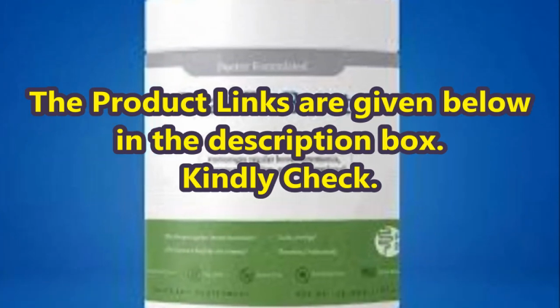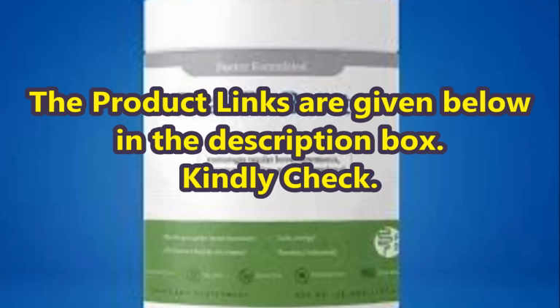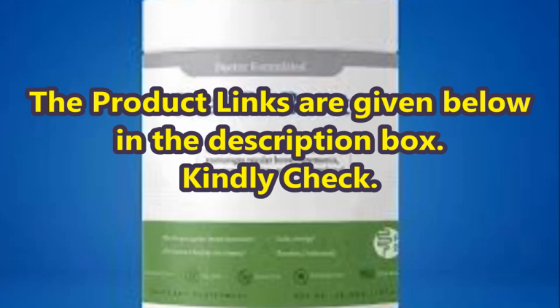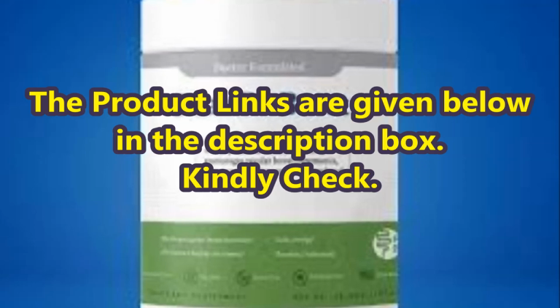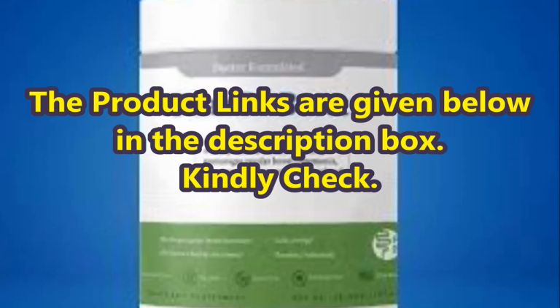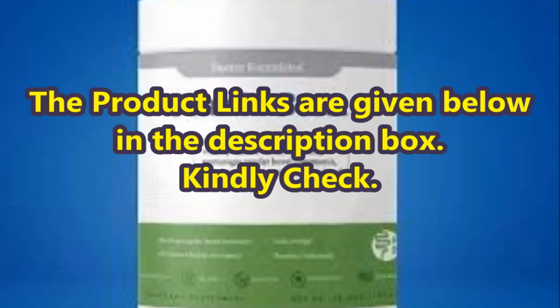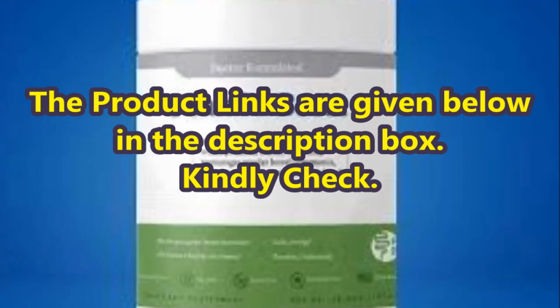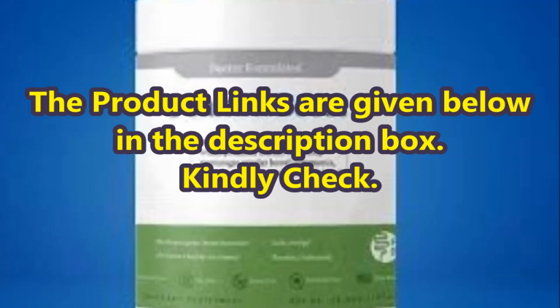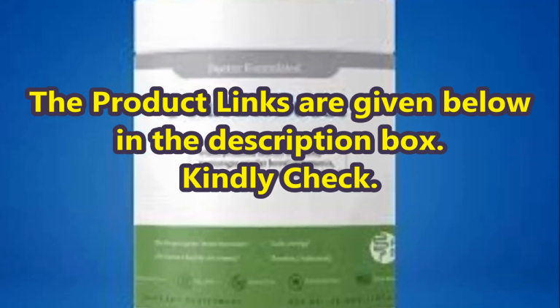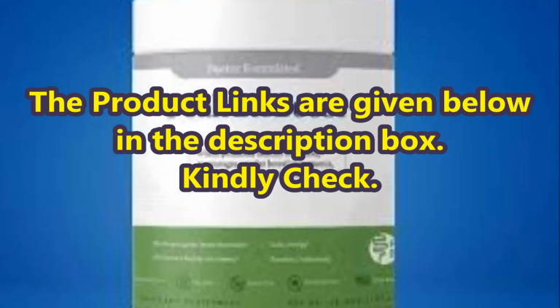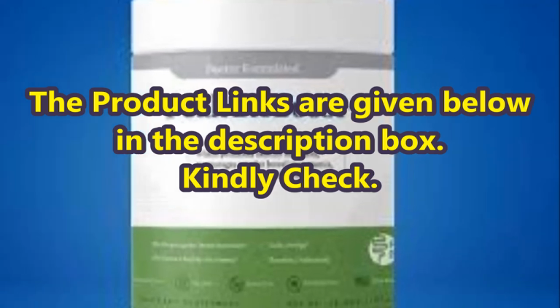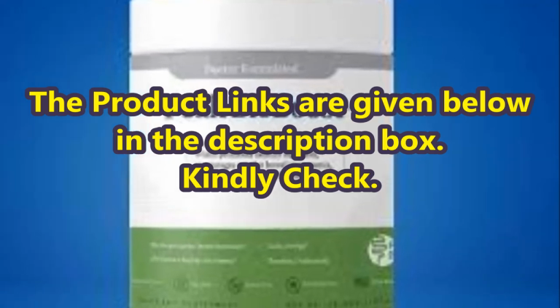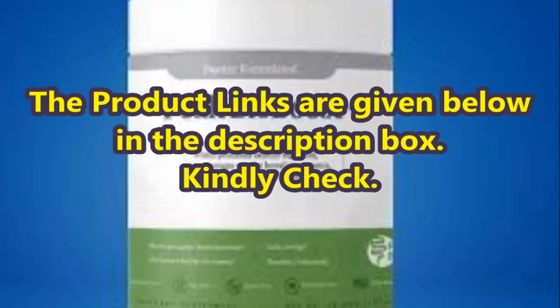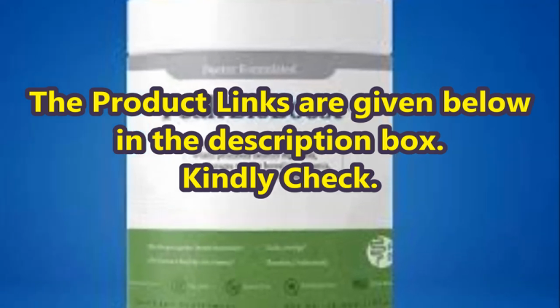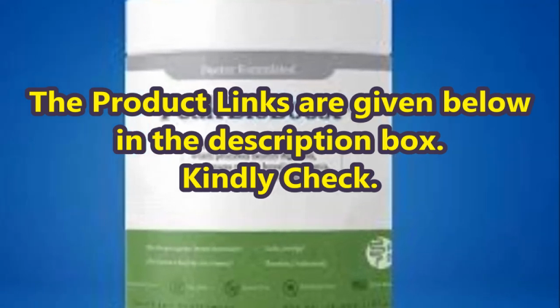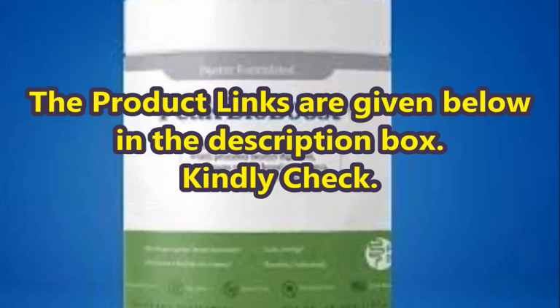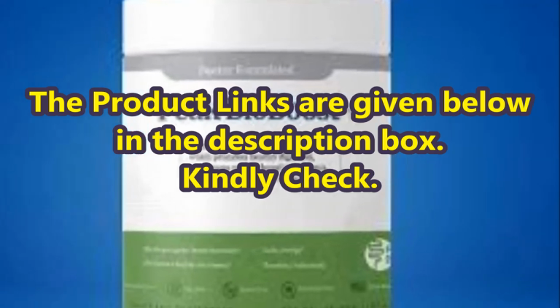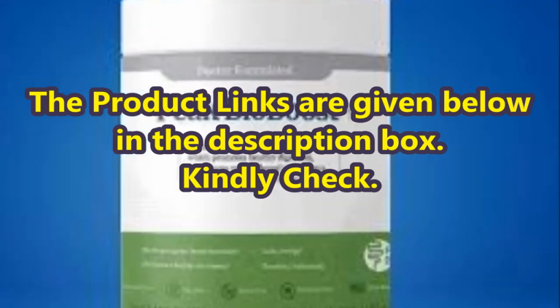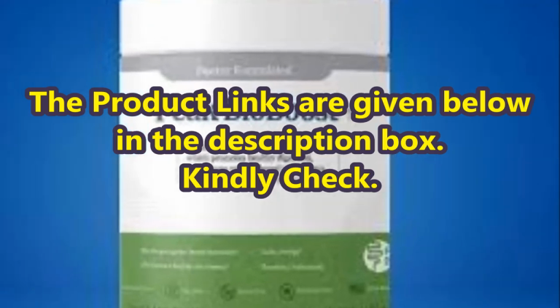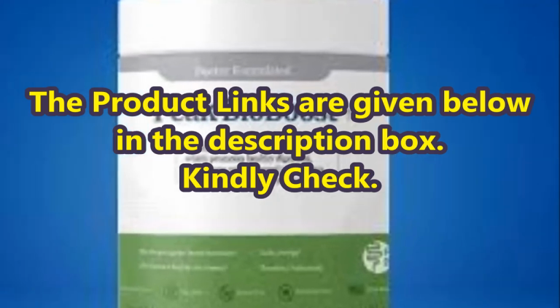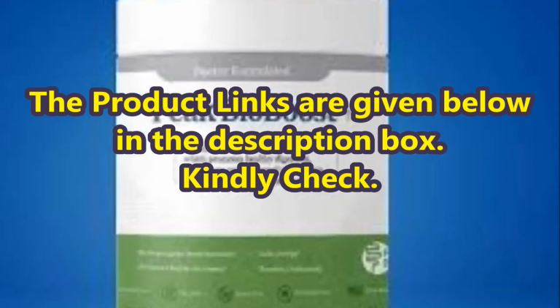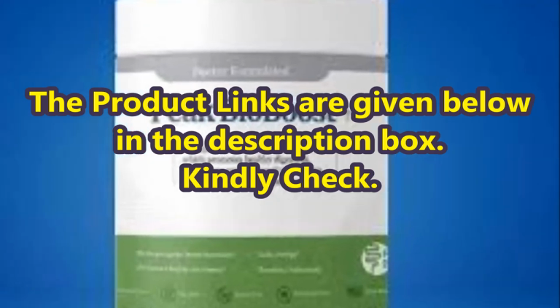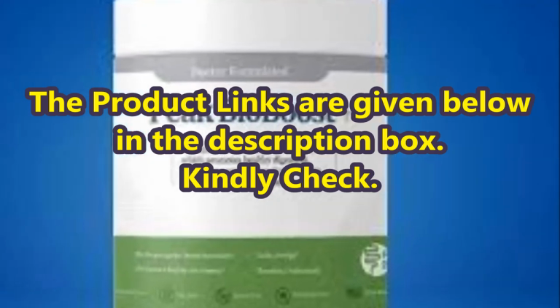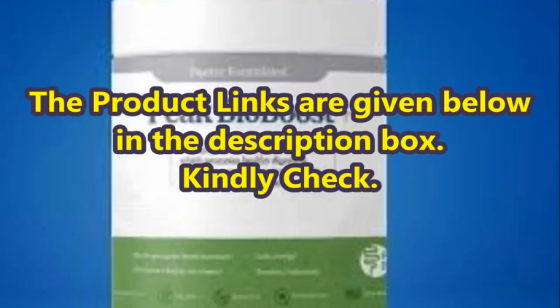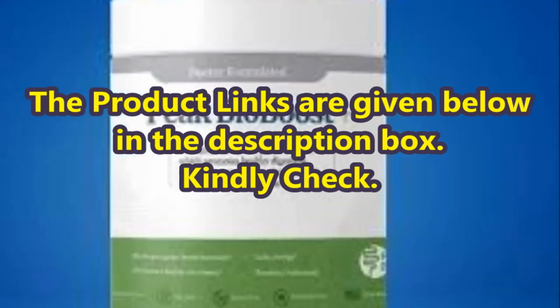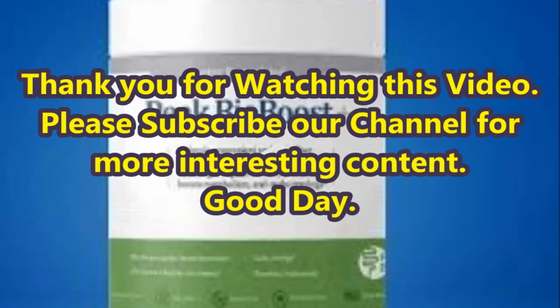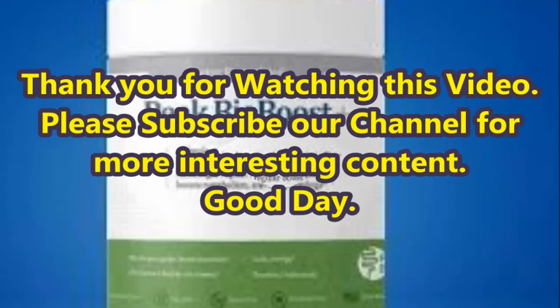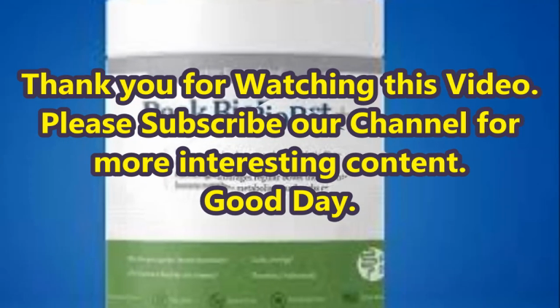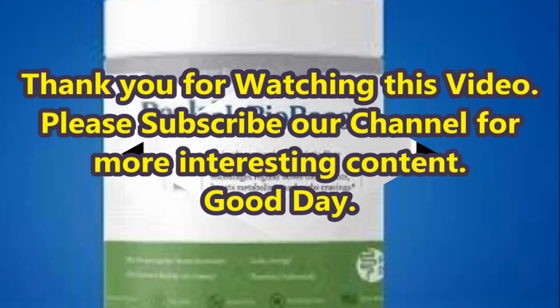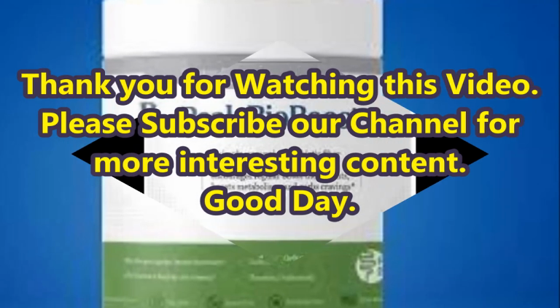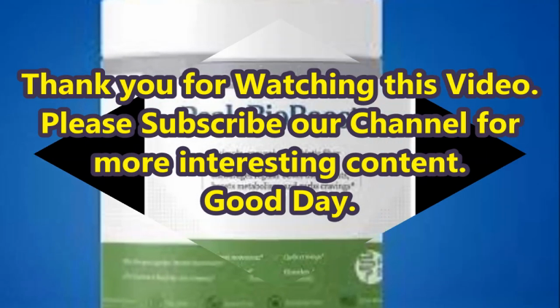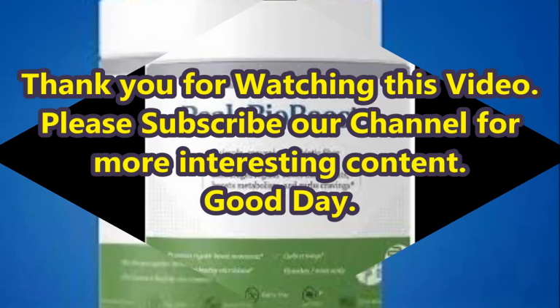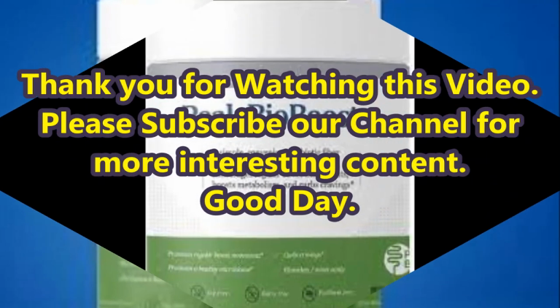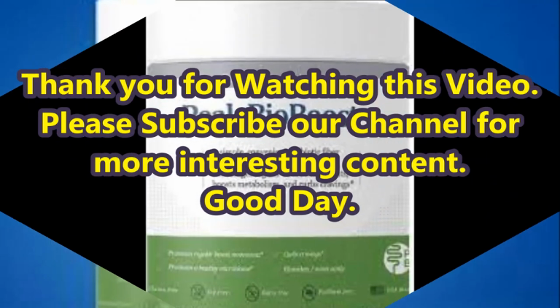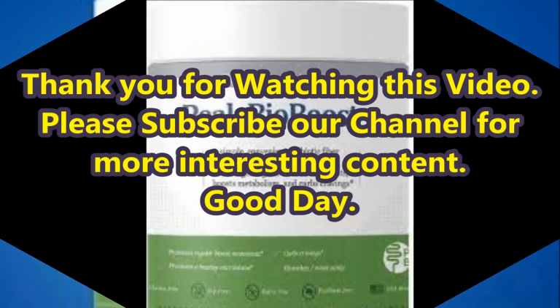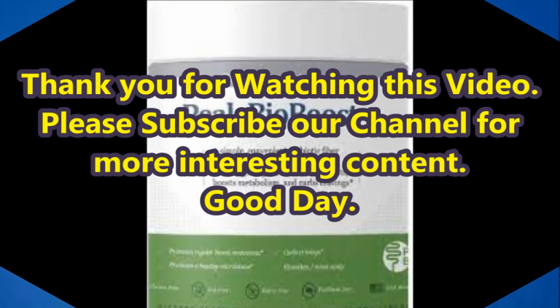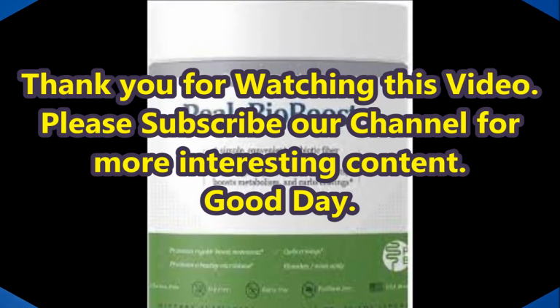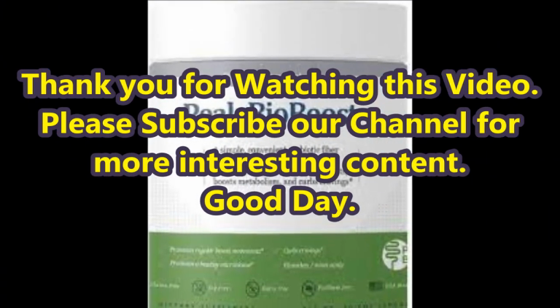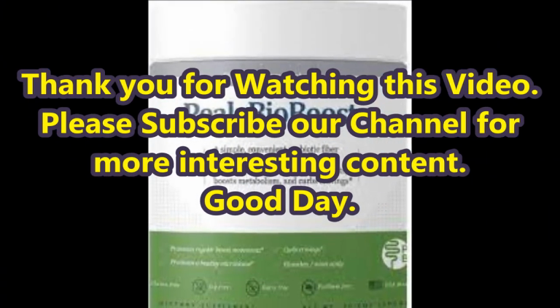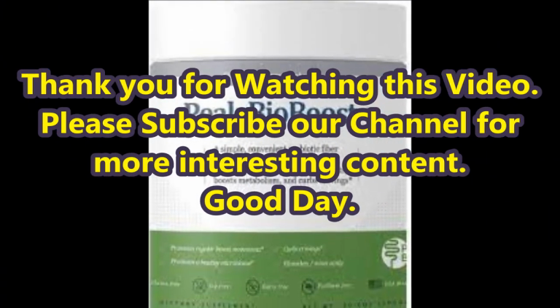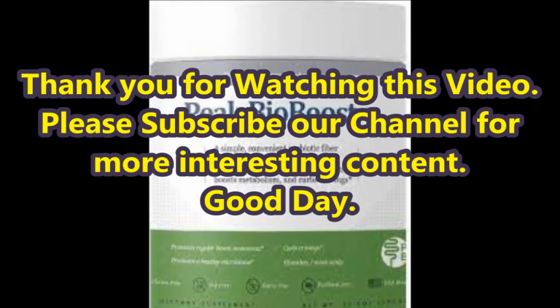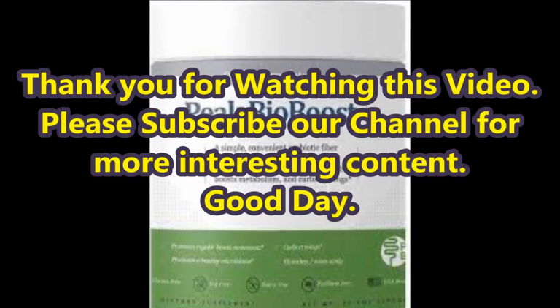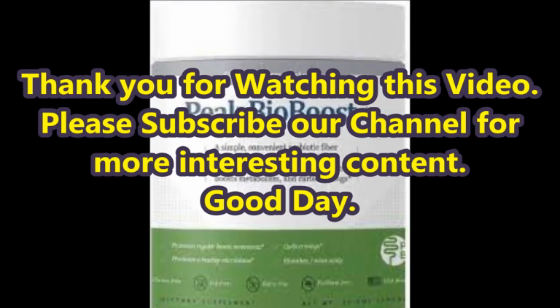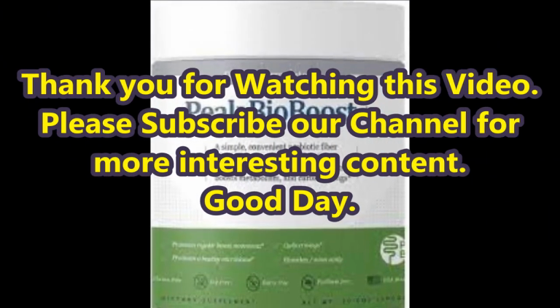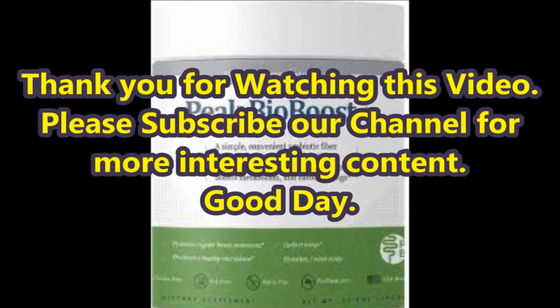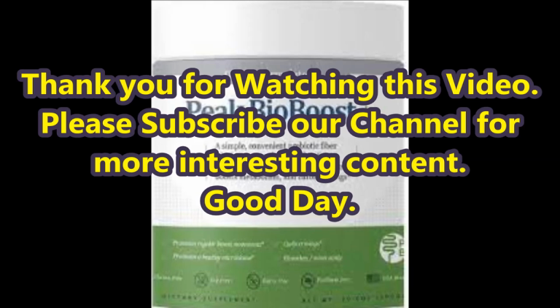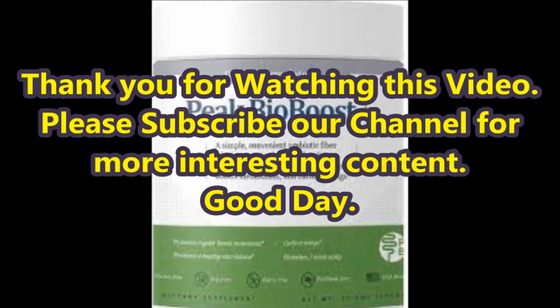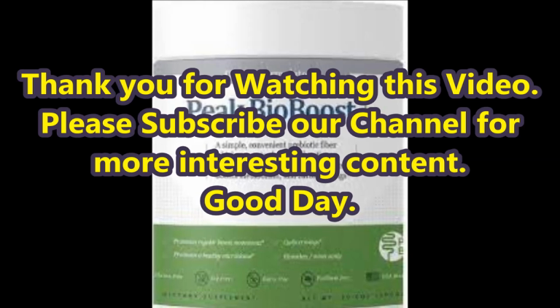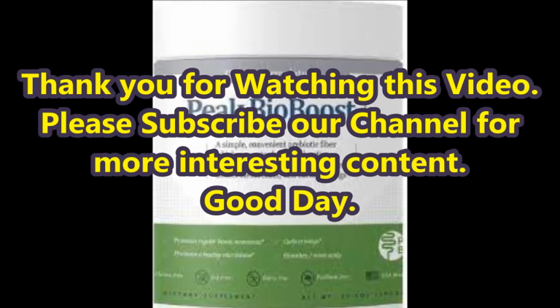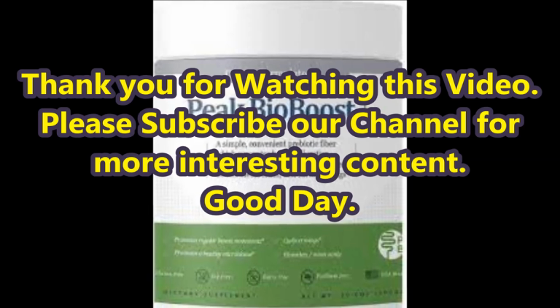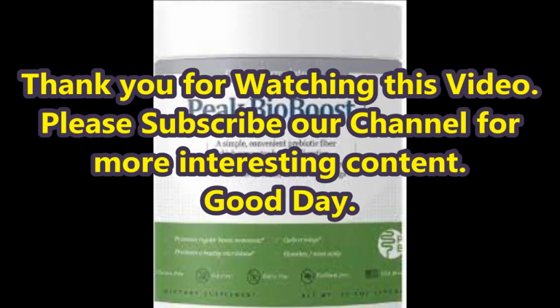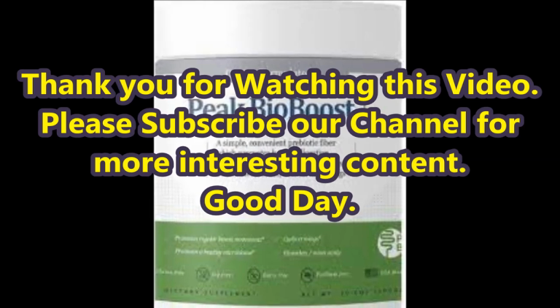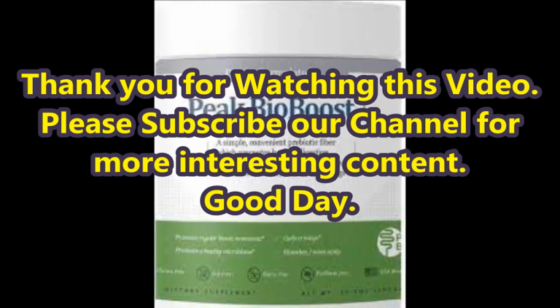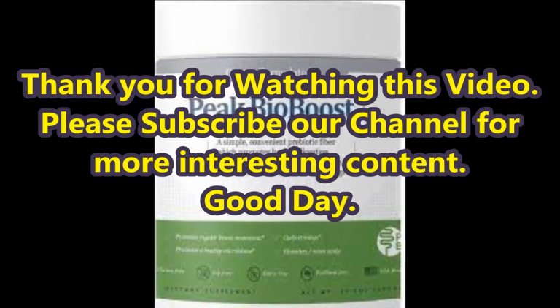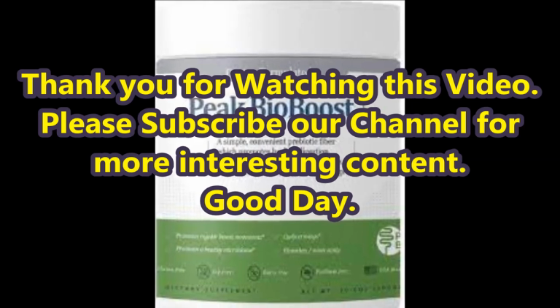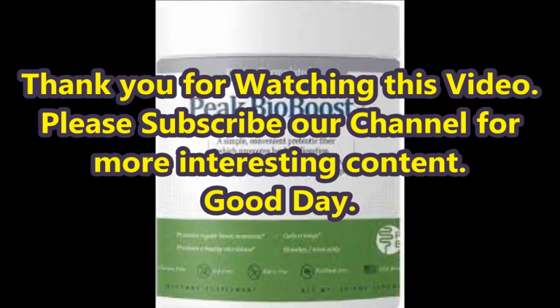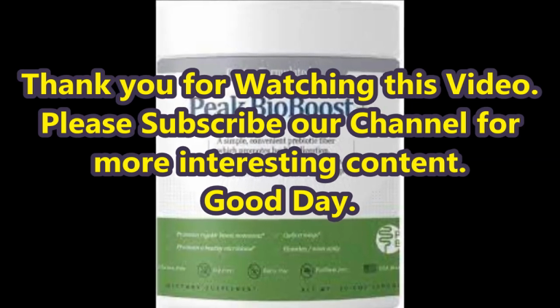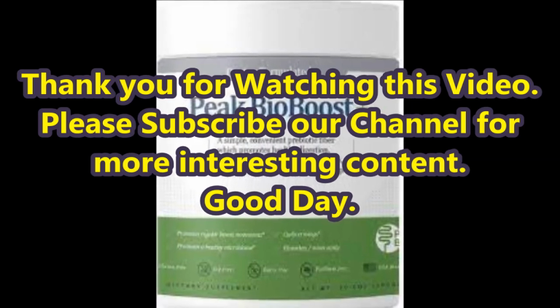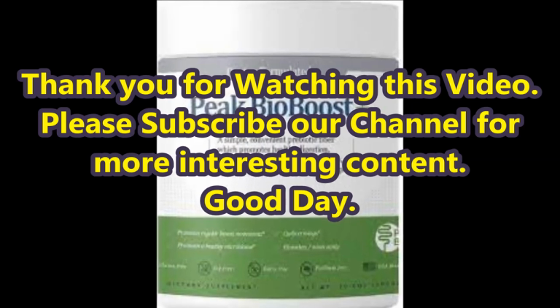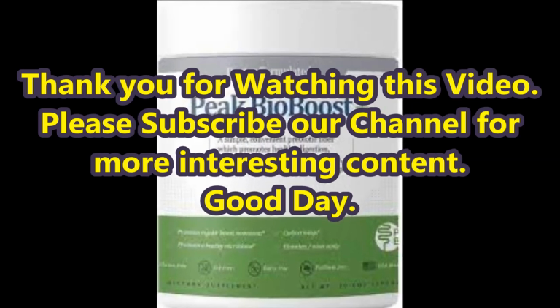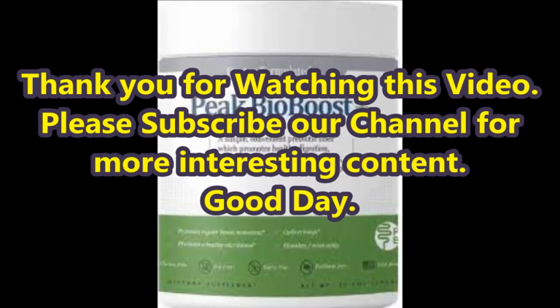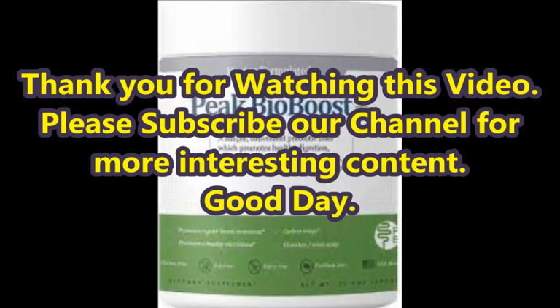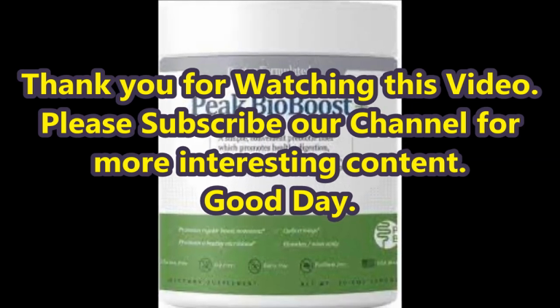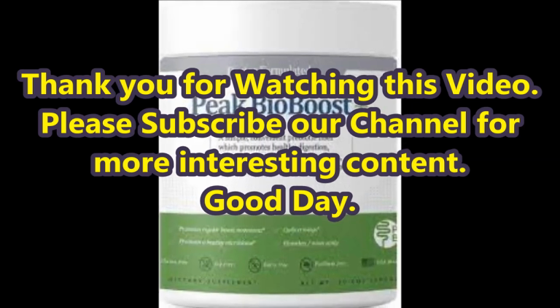Please watch till the end of this video and subscribe to our channel for more interesting content. Thank you. Good day.